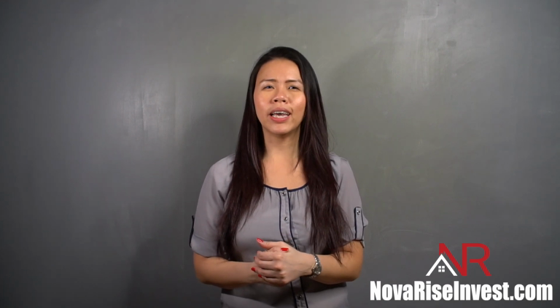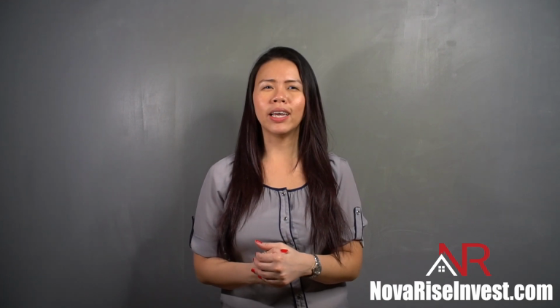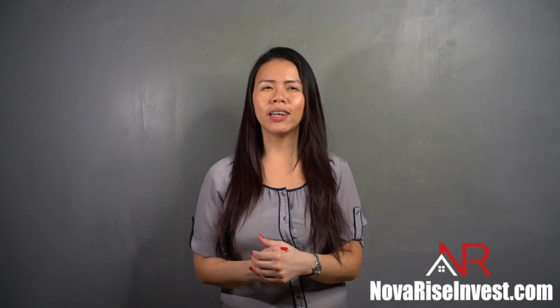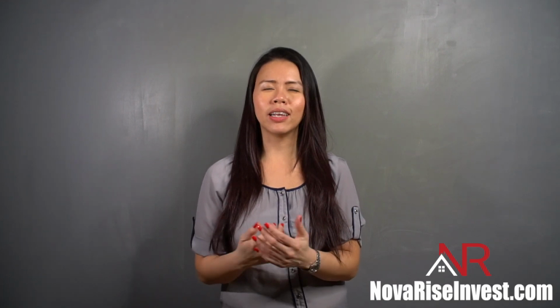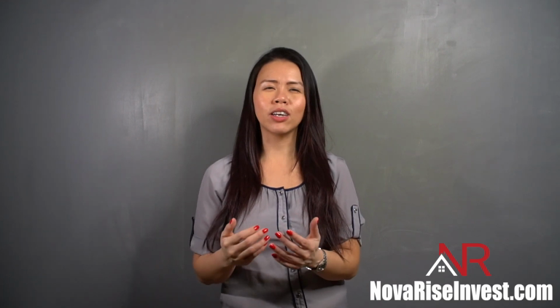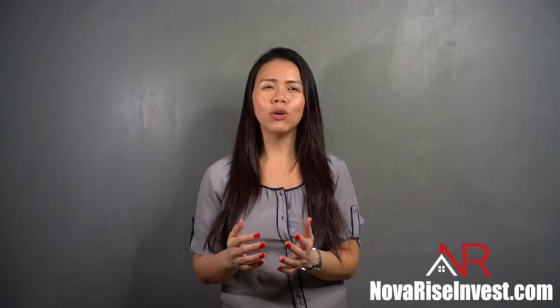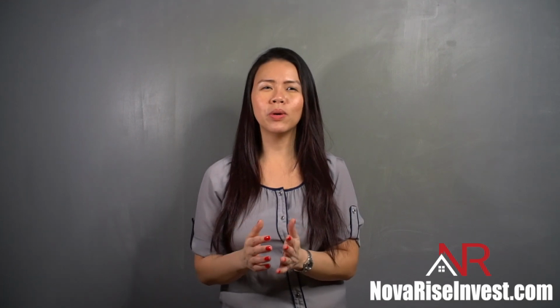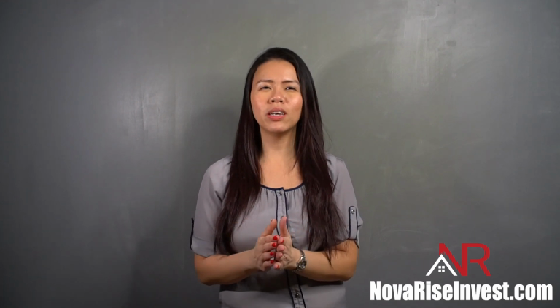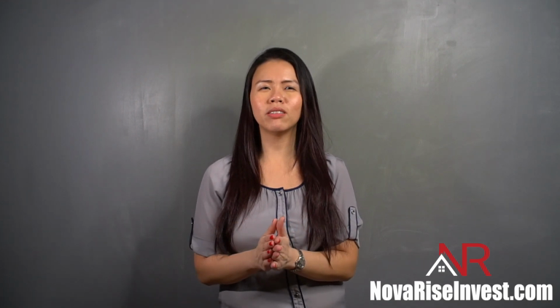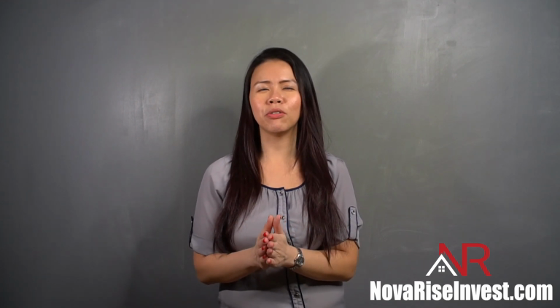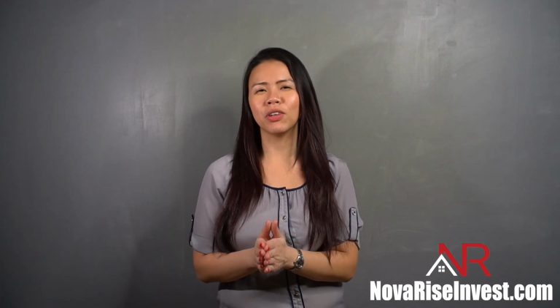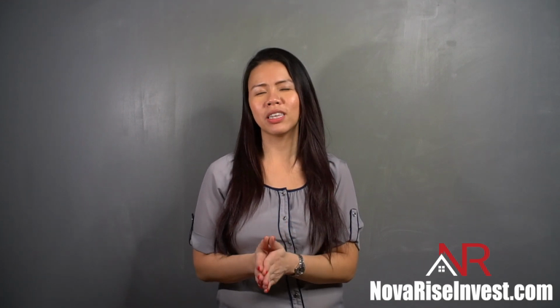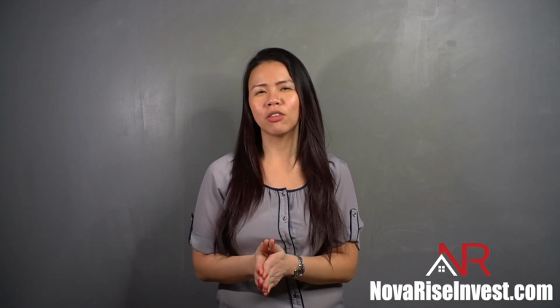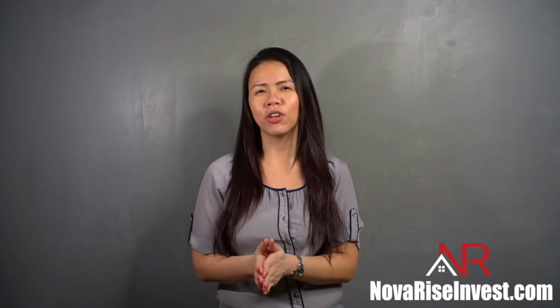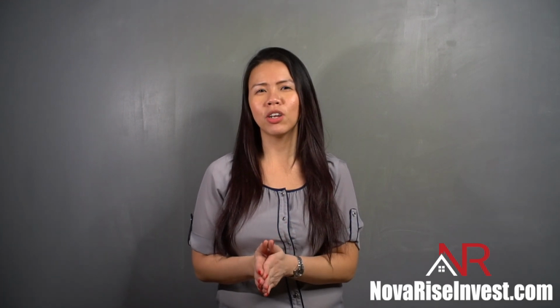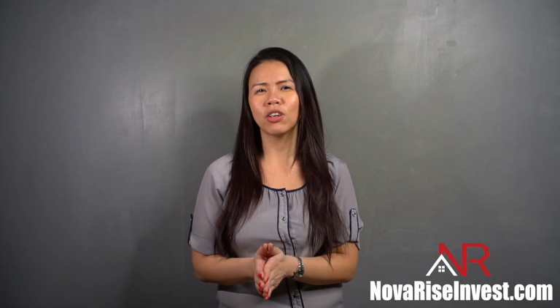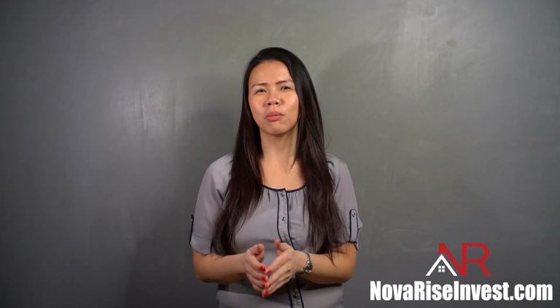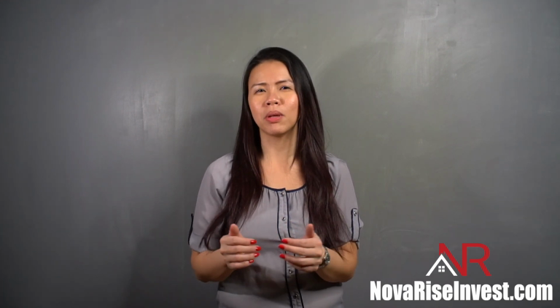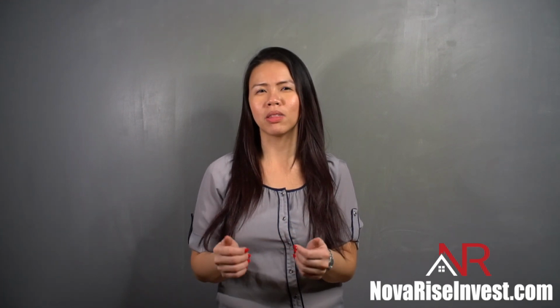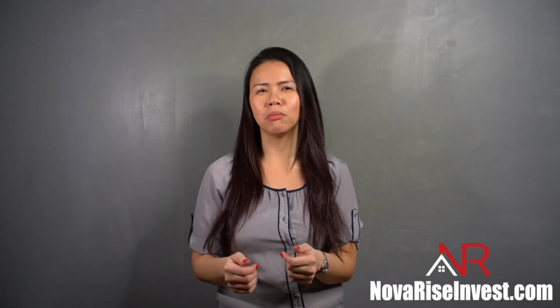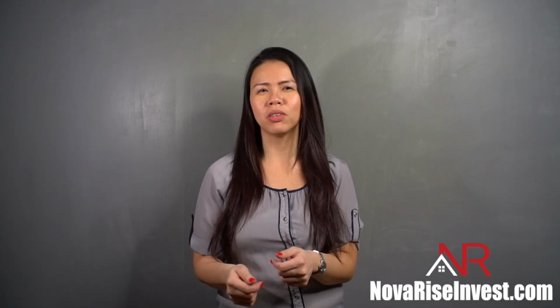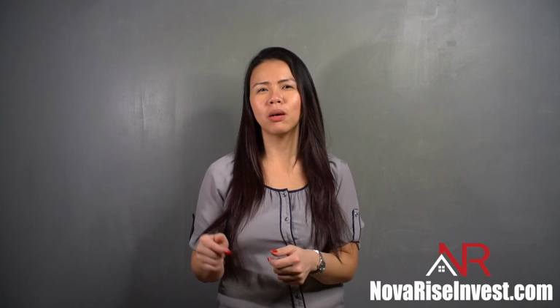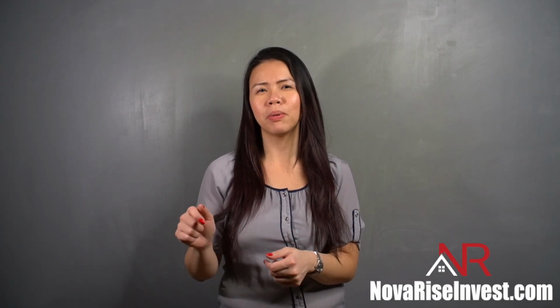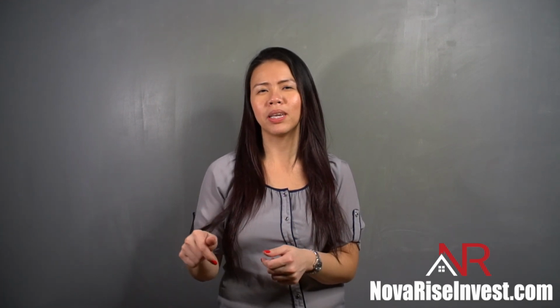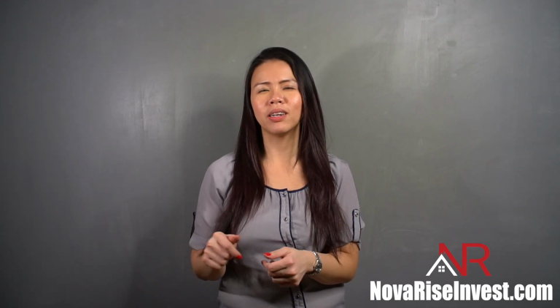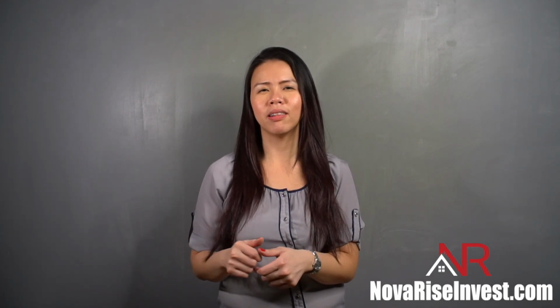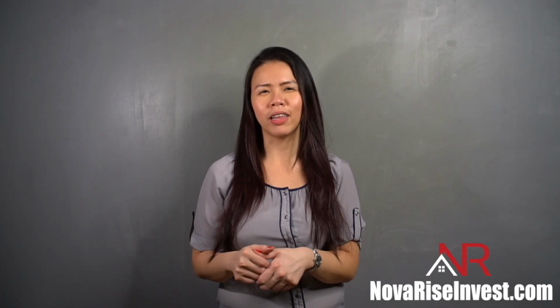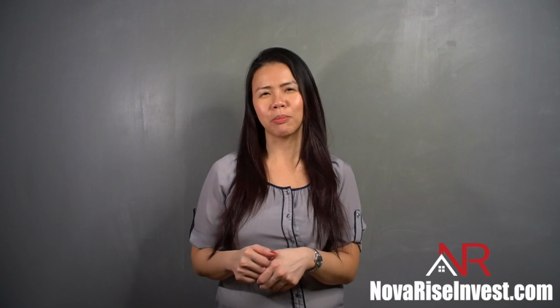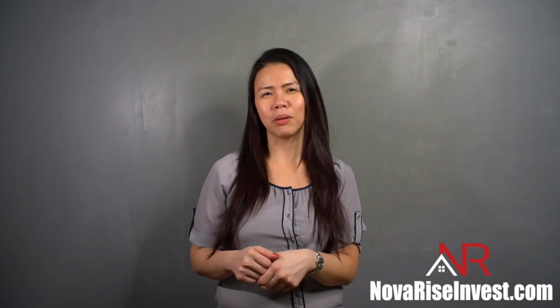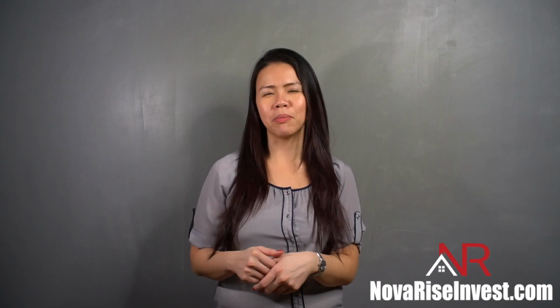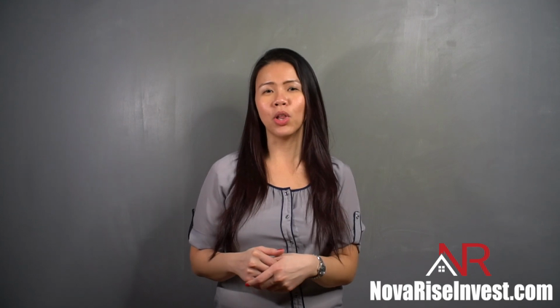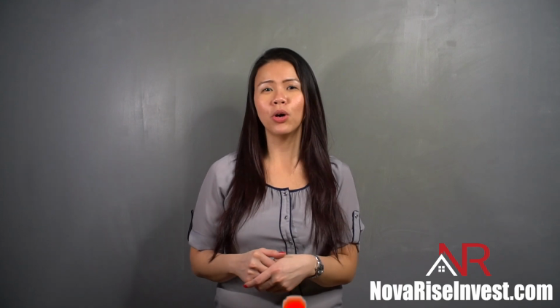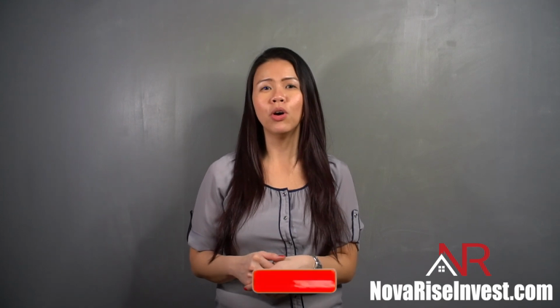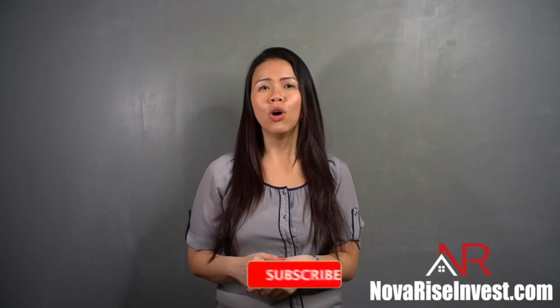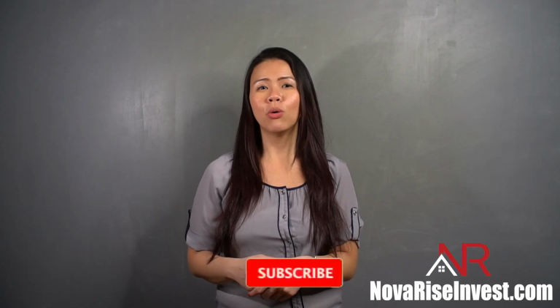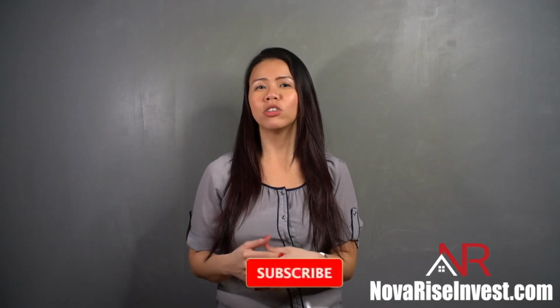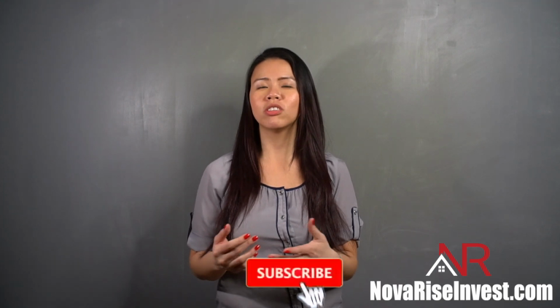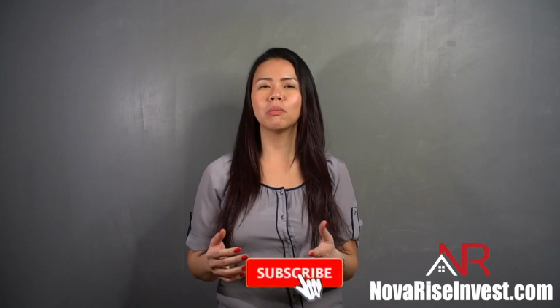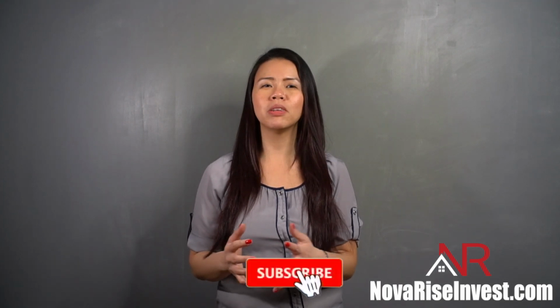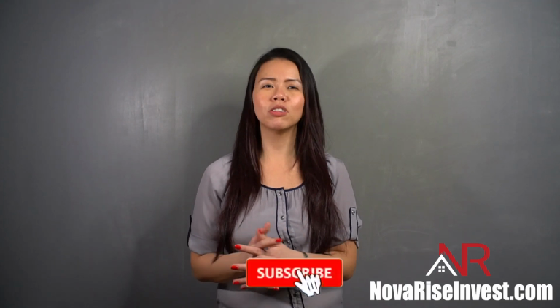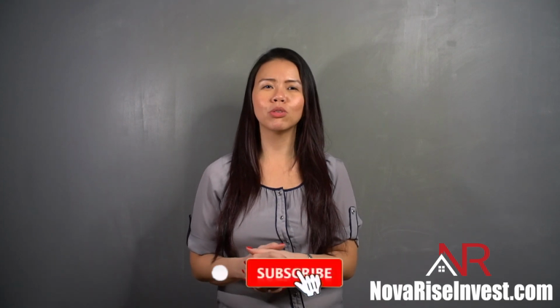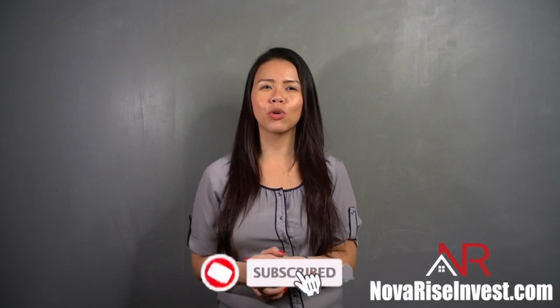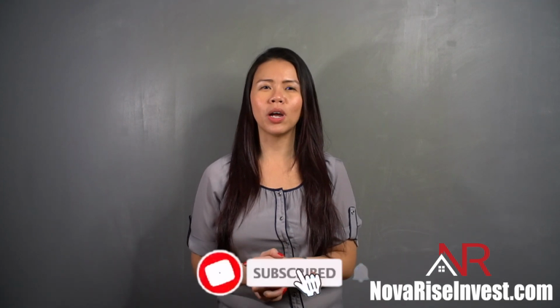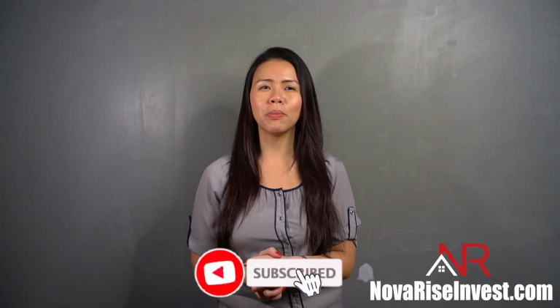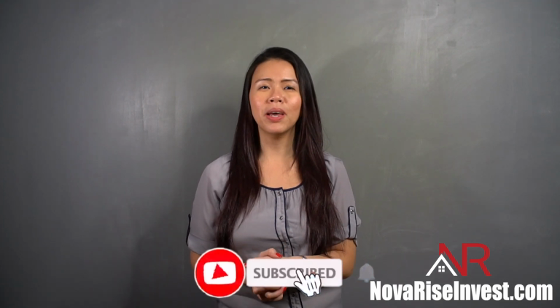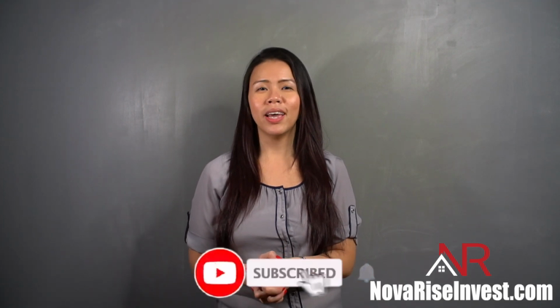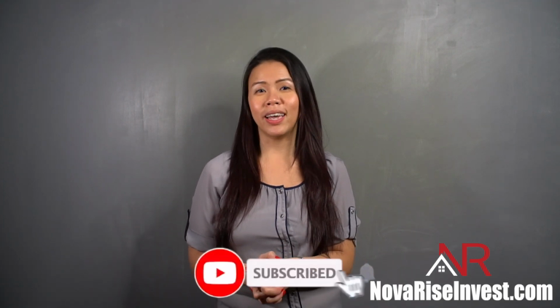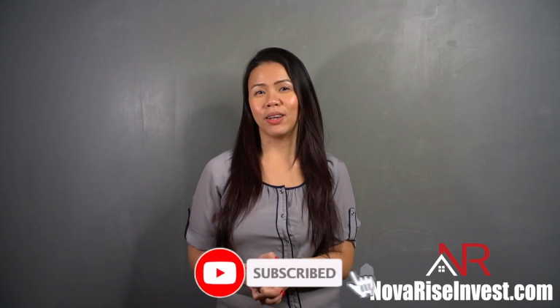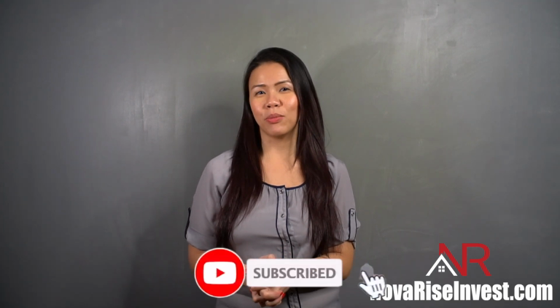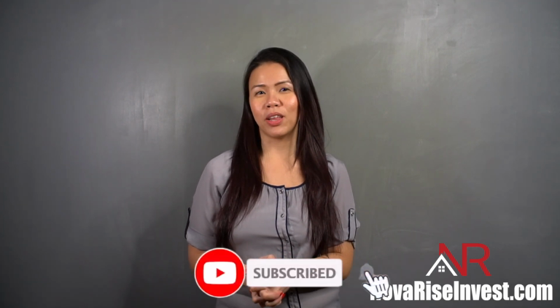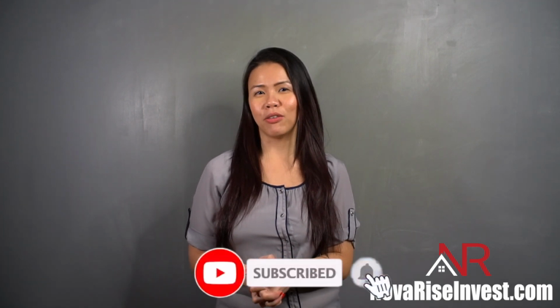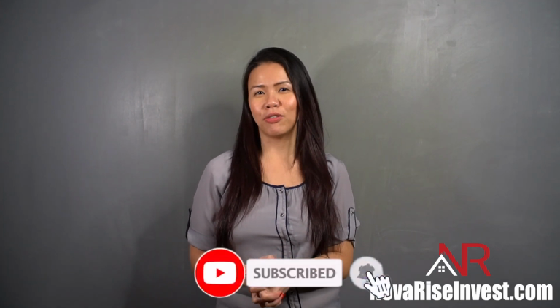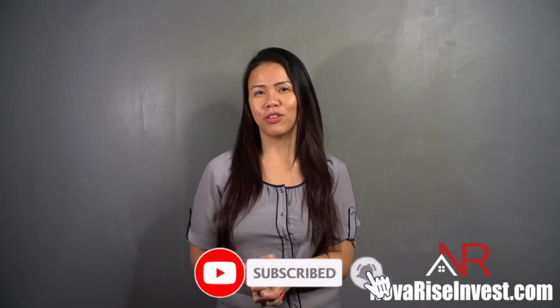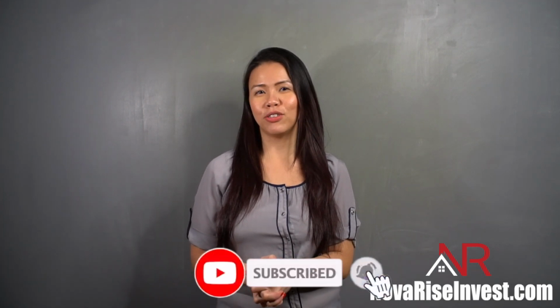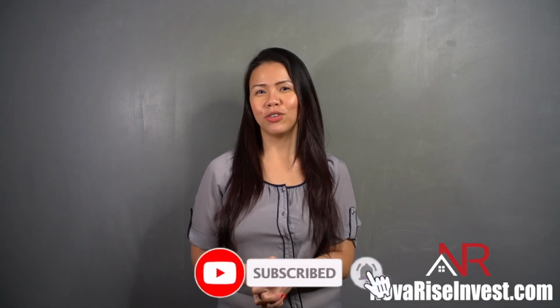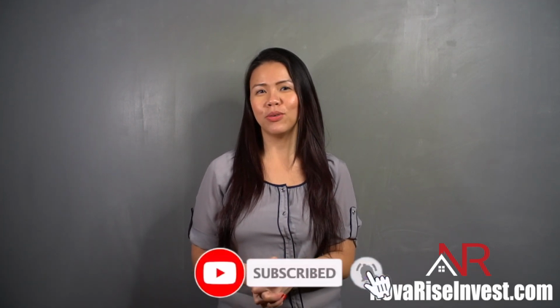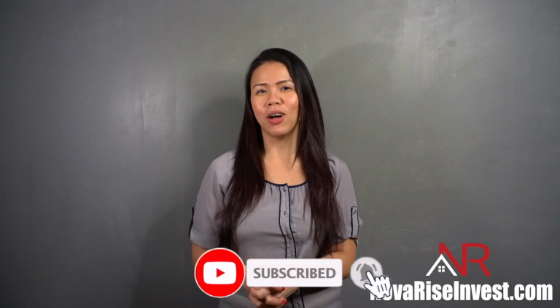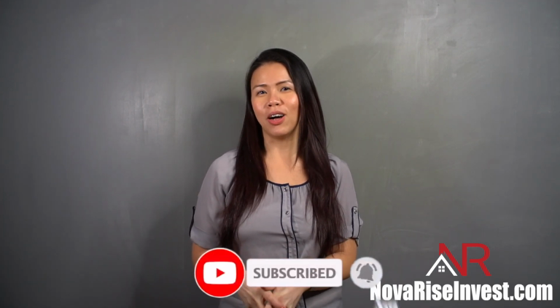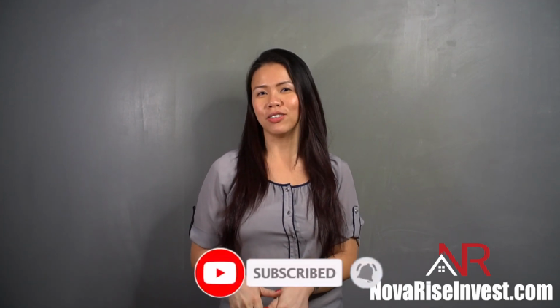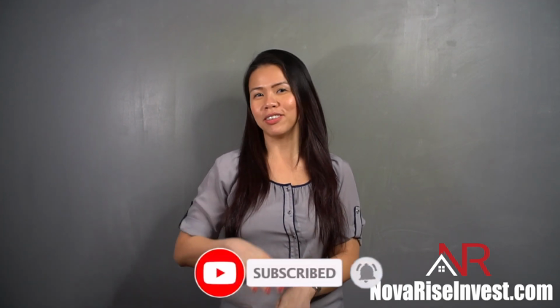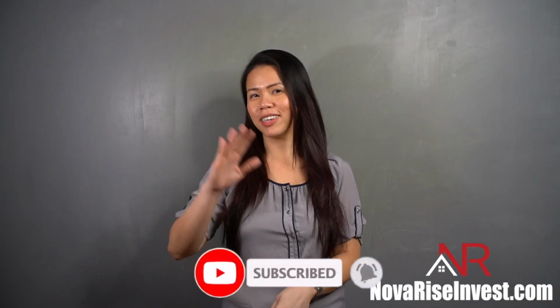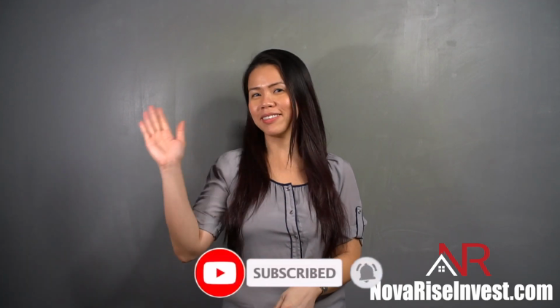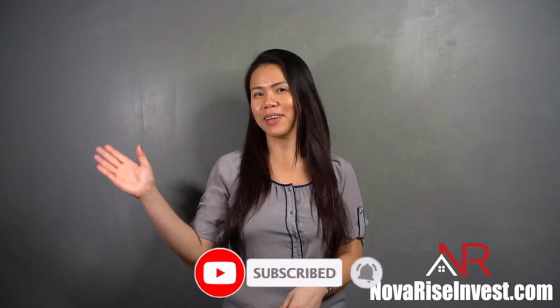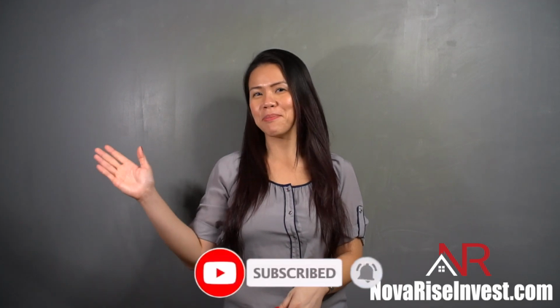And as always, if you liked the video, give me a thumbs up by hitting the like button below or simply subscribe. Without further ado, I'll see you next time.